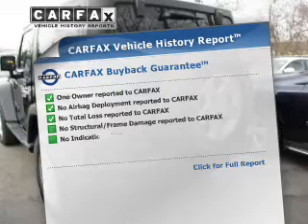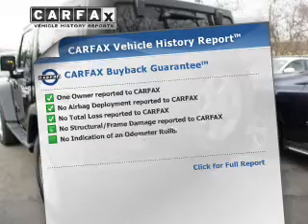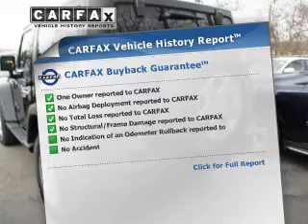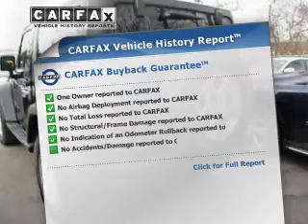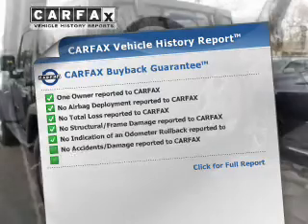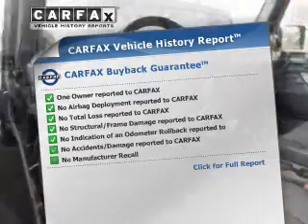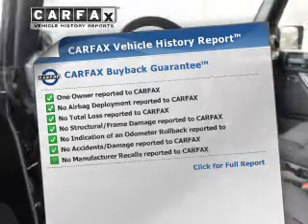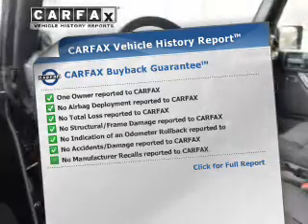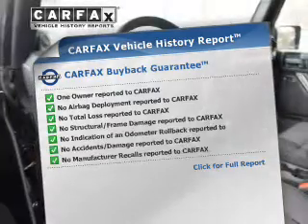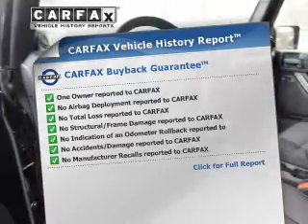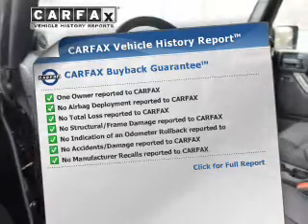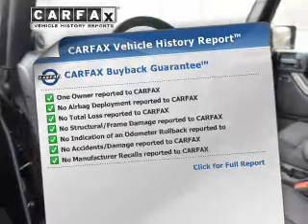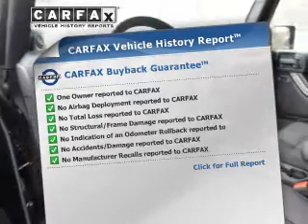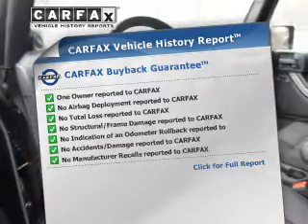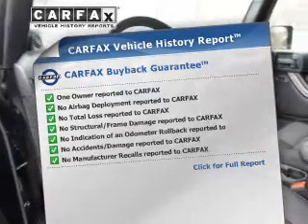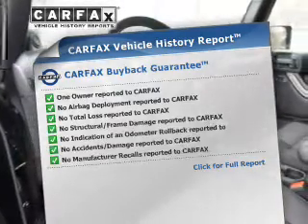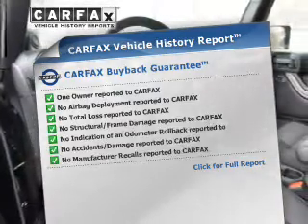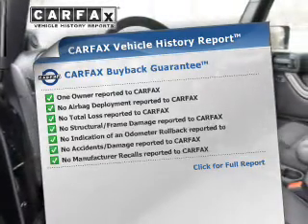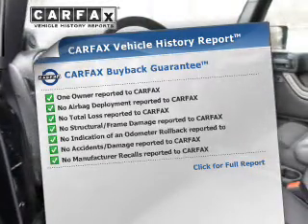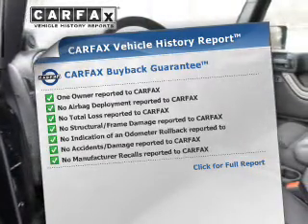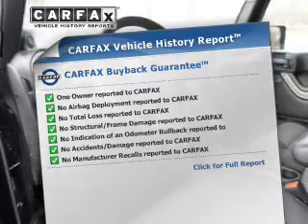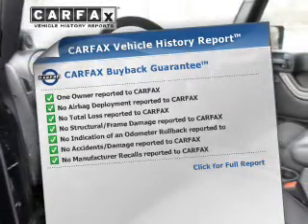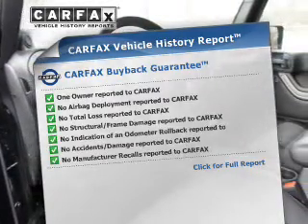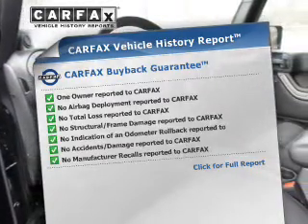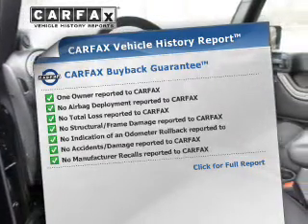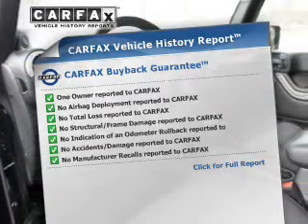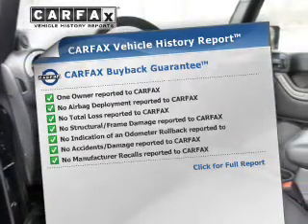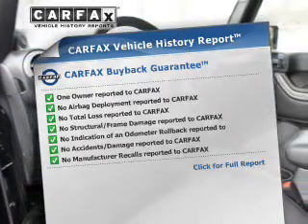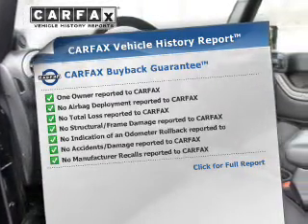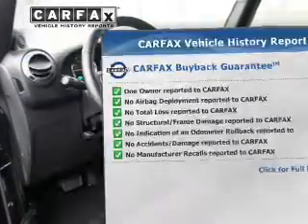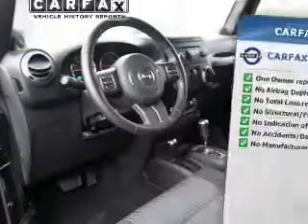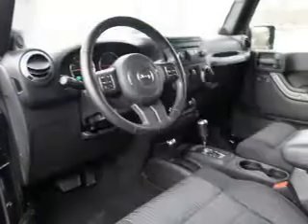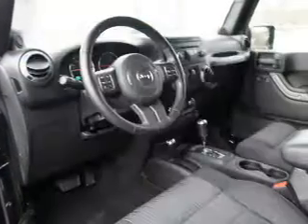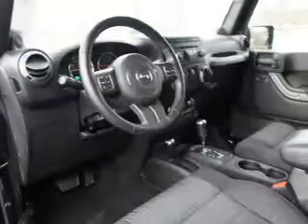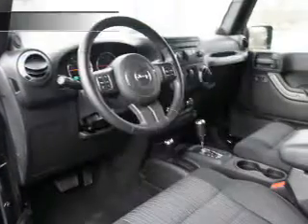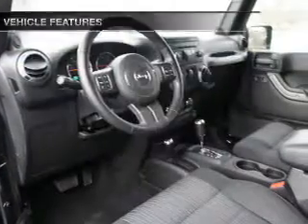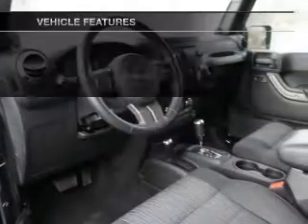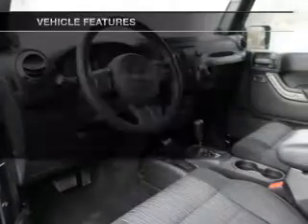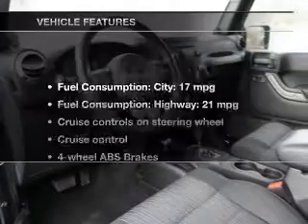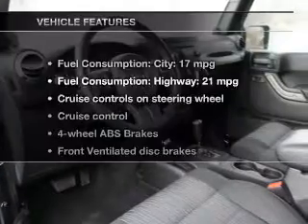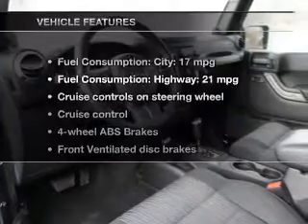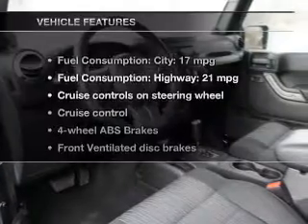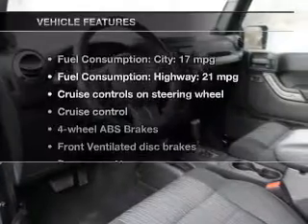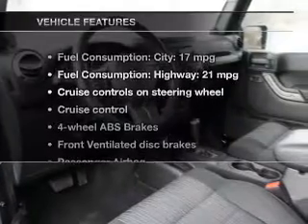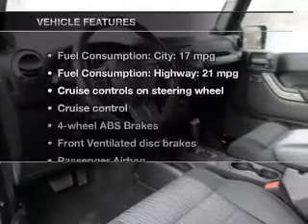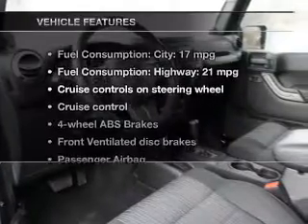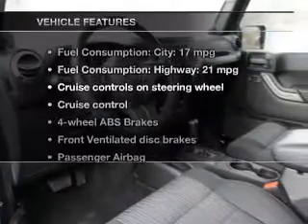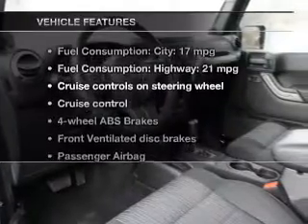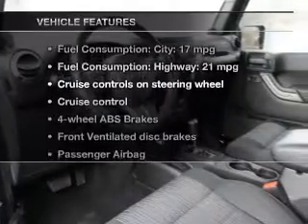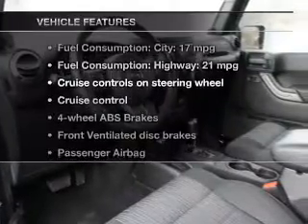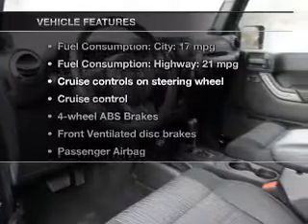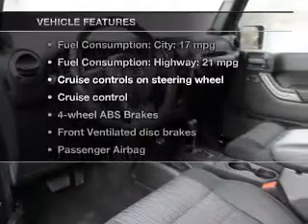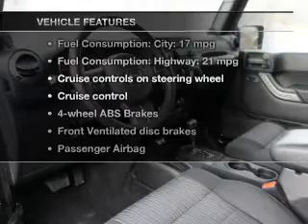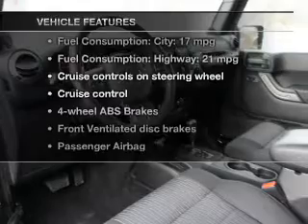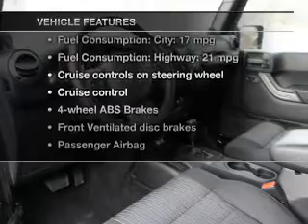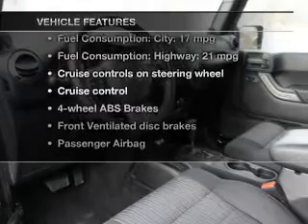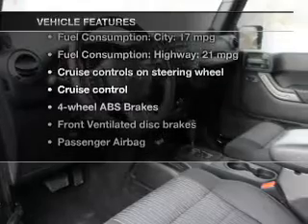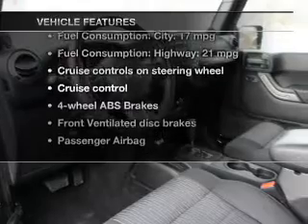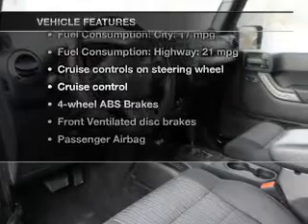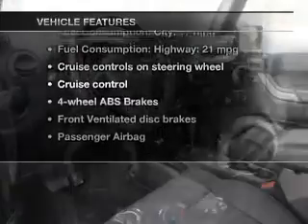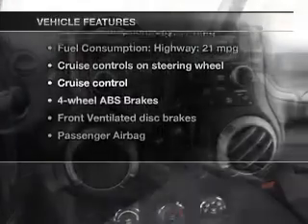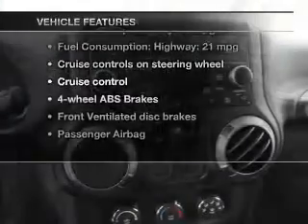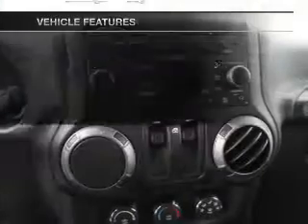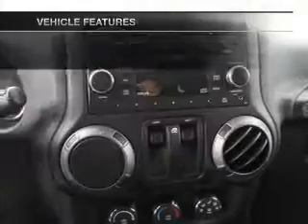It allows you to purchase with confidence and the knowledge that your Vibe is a smart choice. Plus, enjoy these notable features that are included in this vehicle.